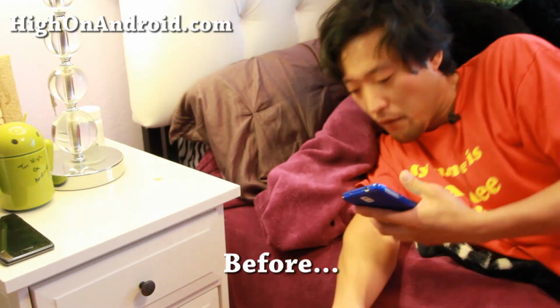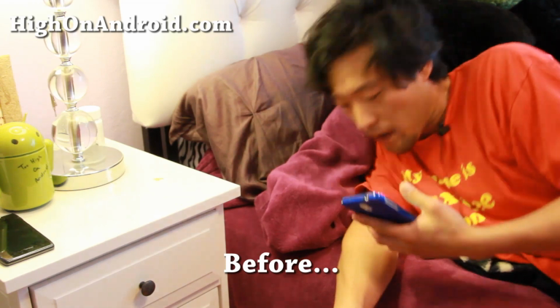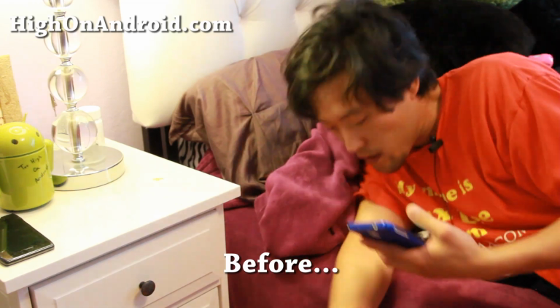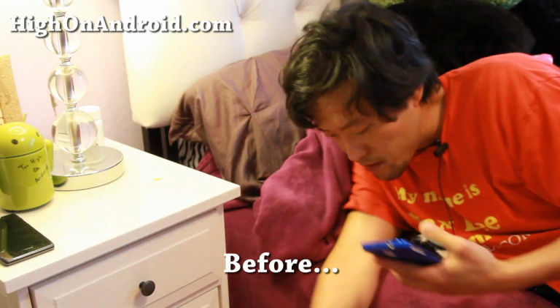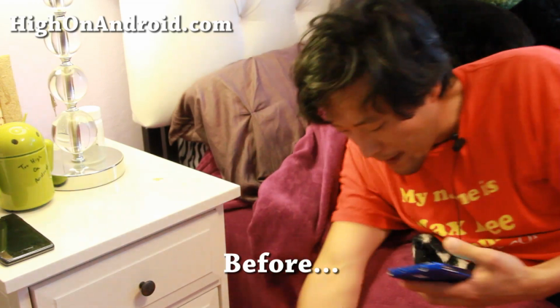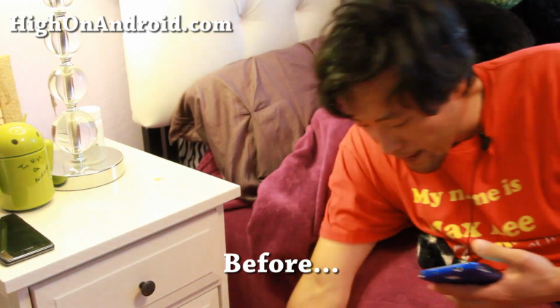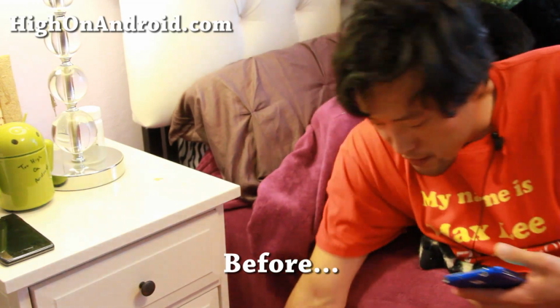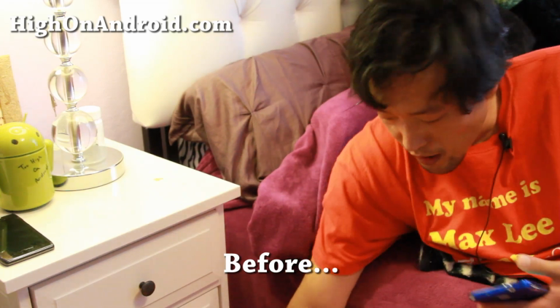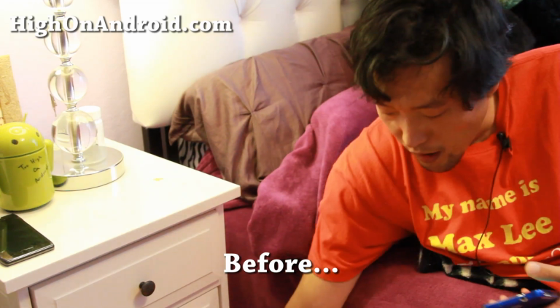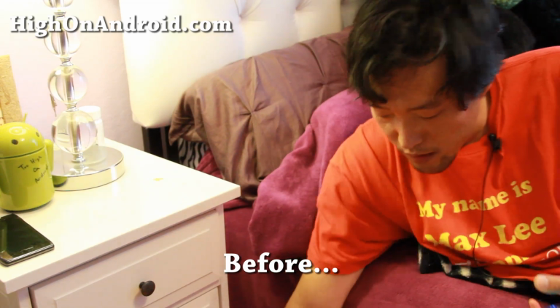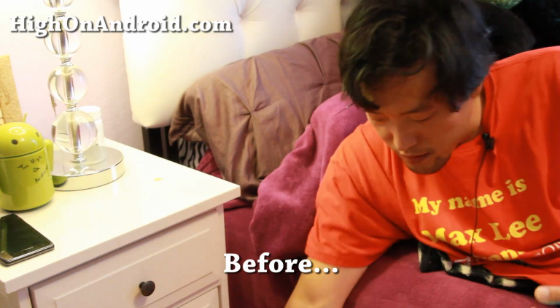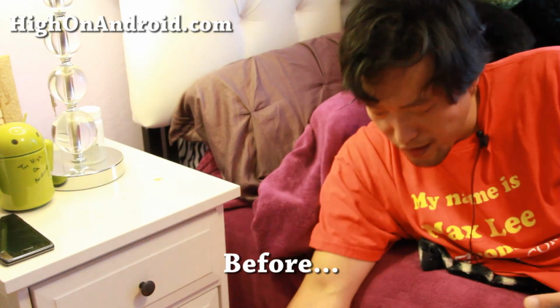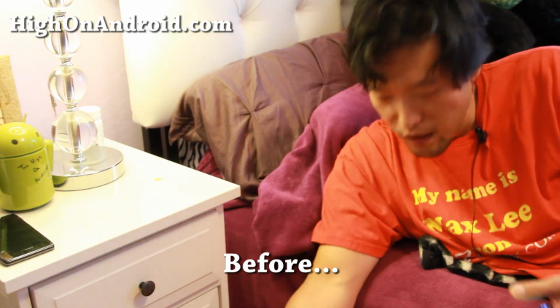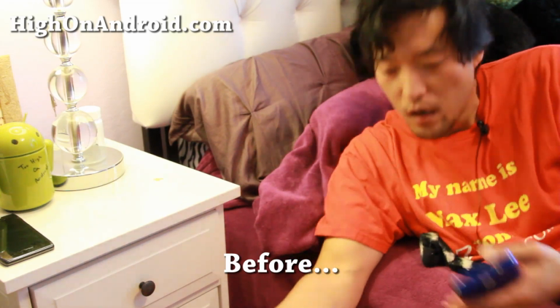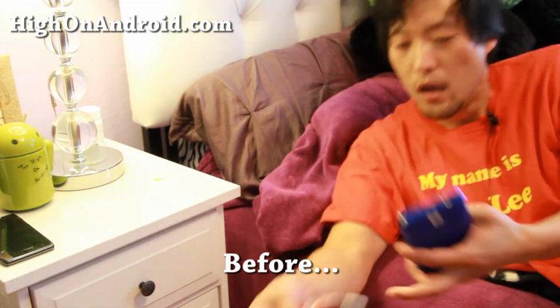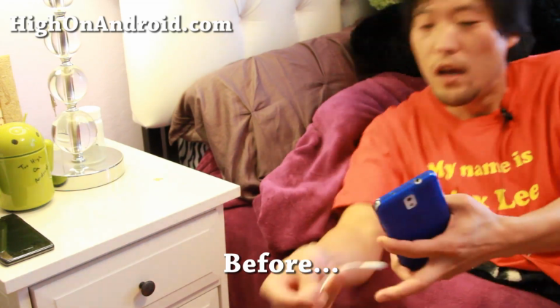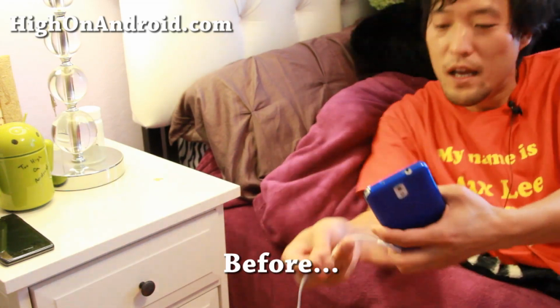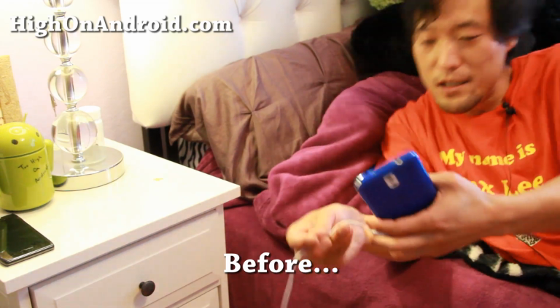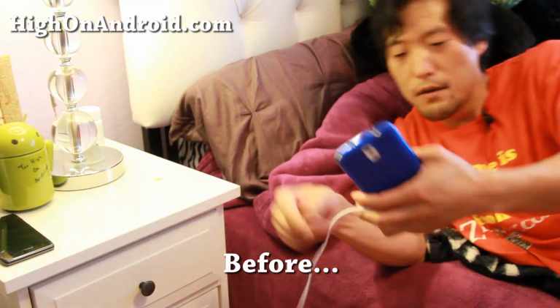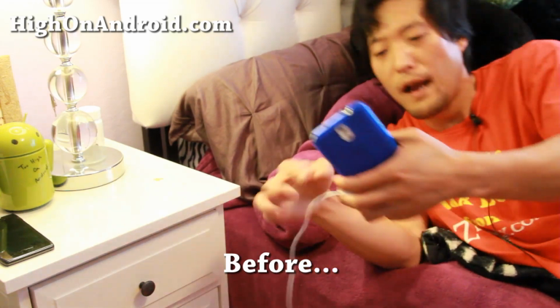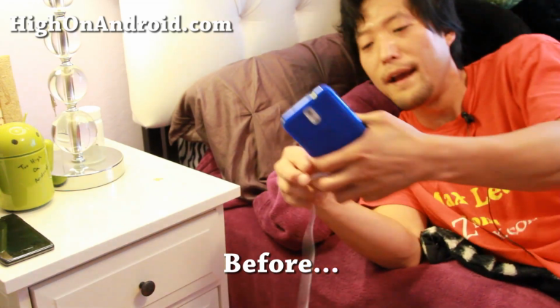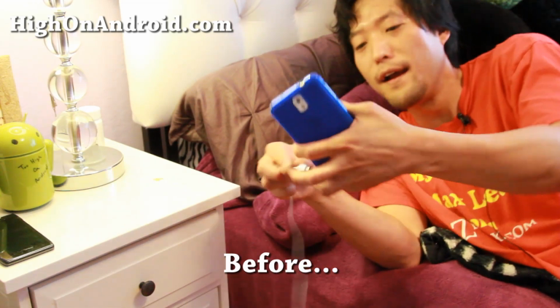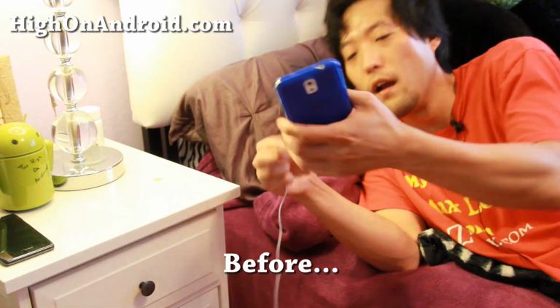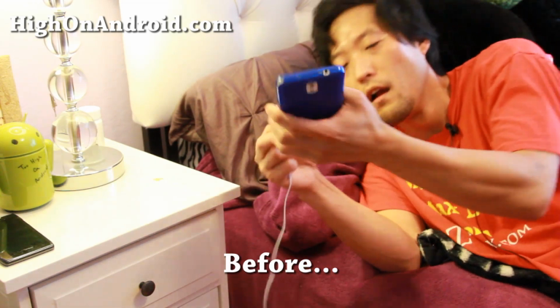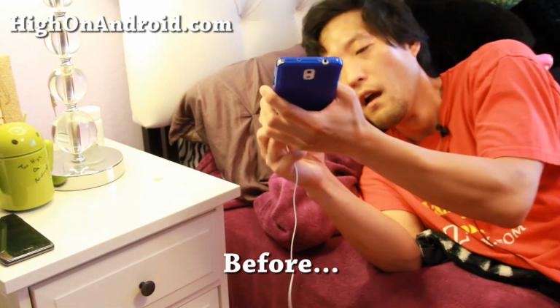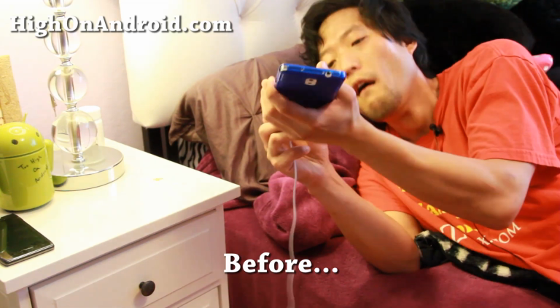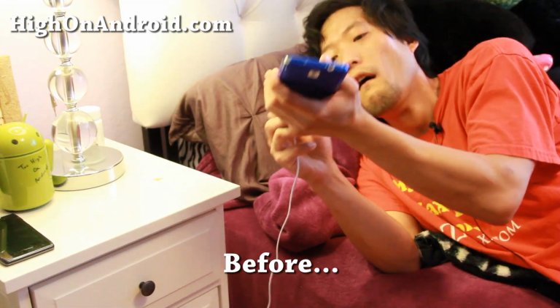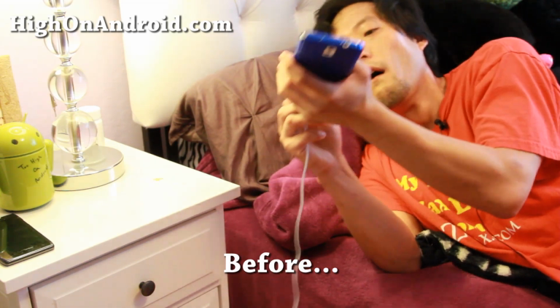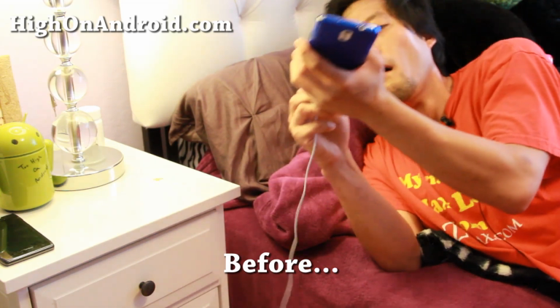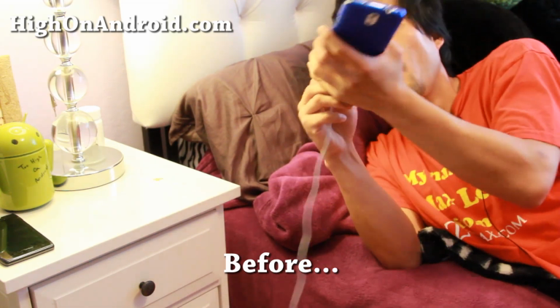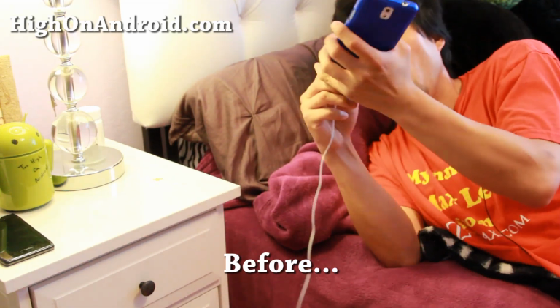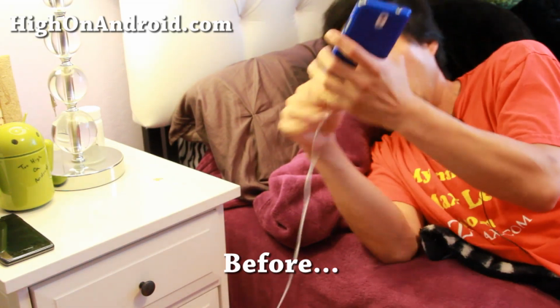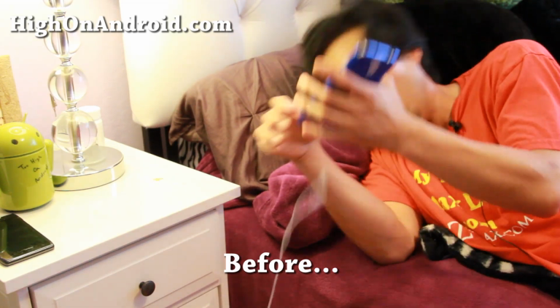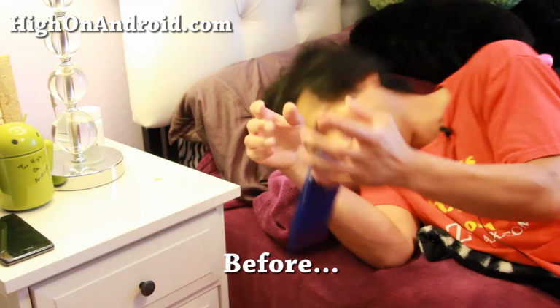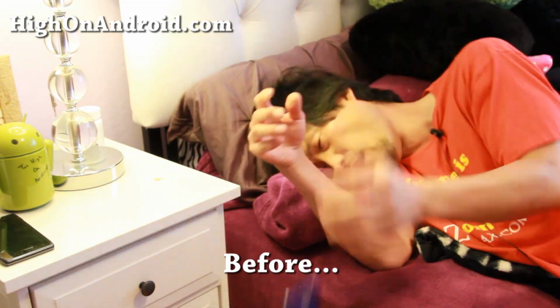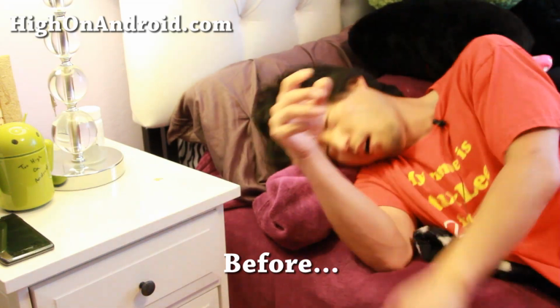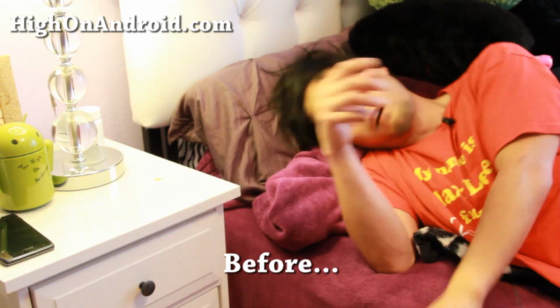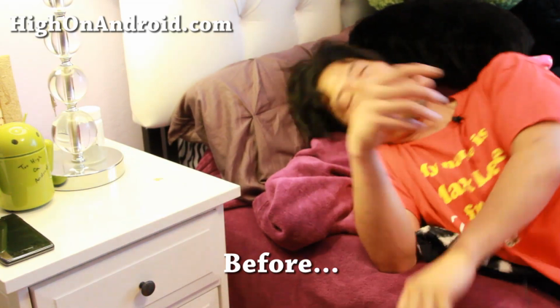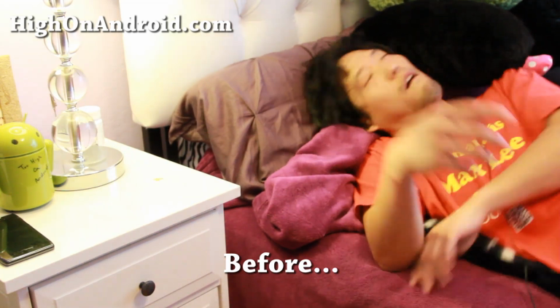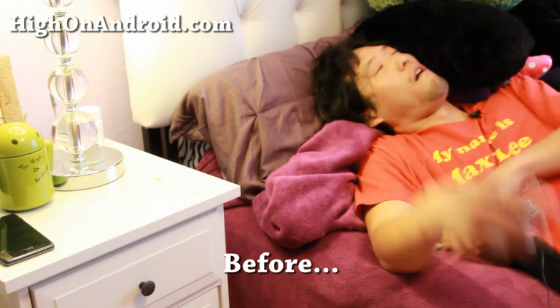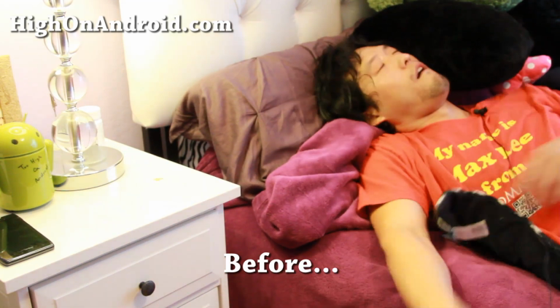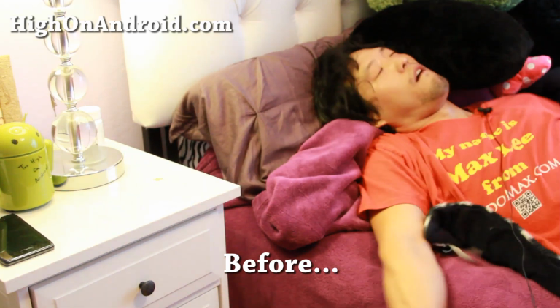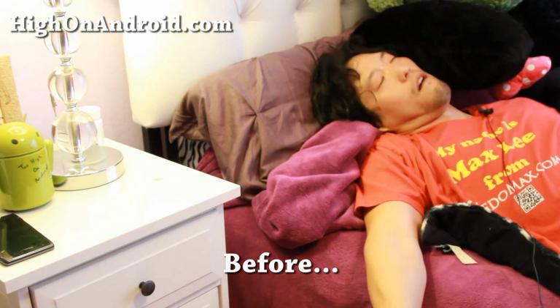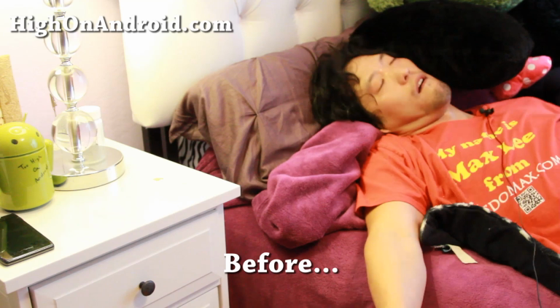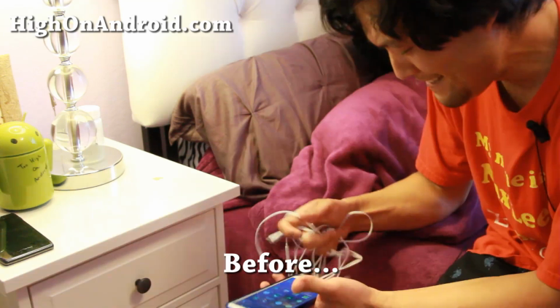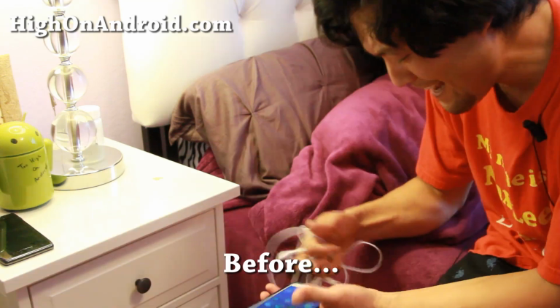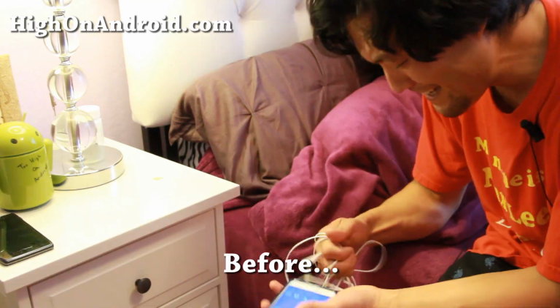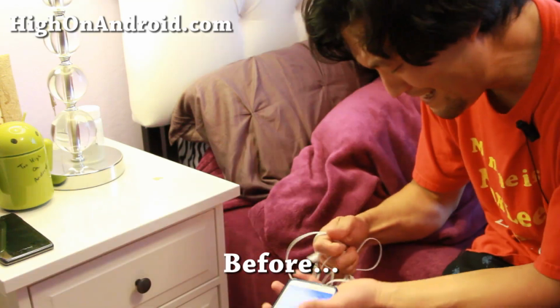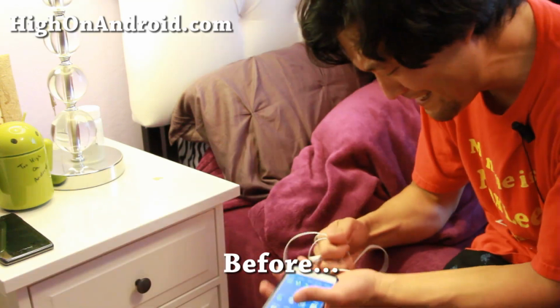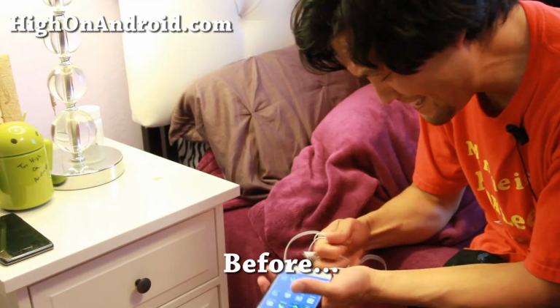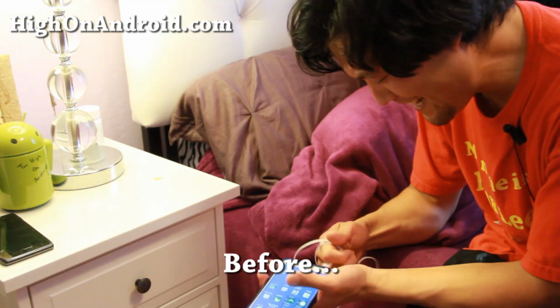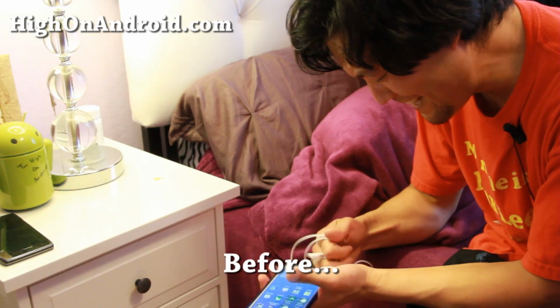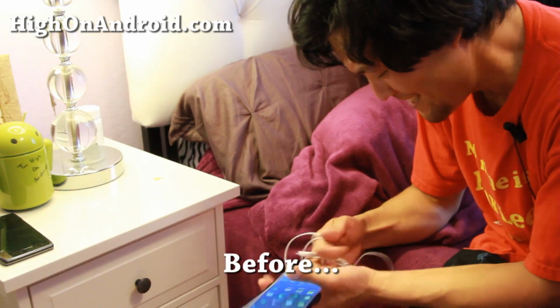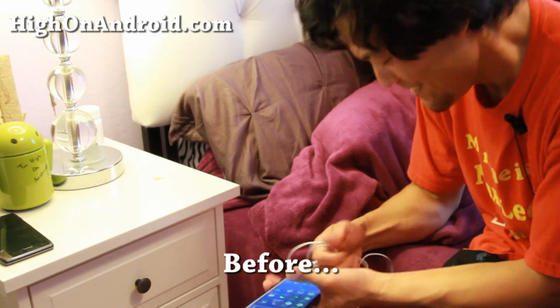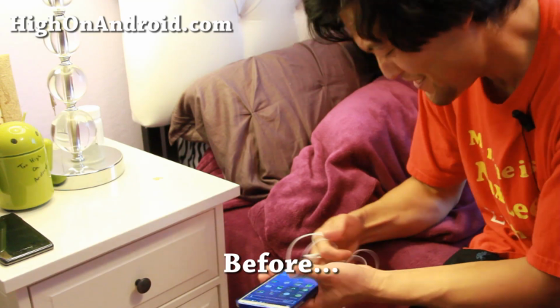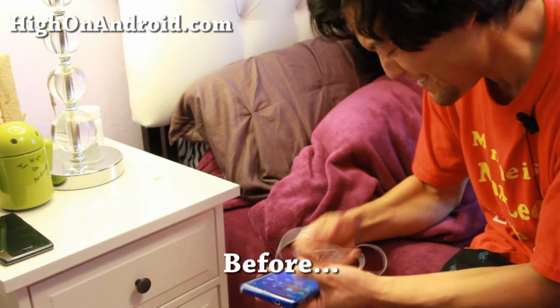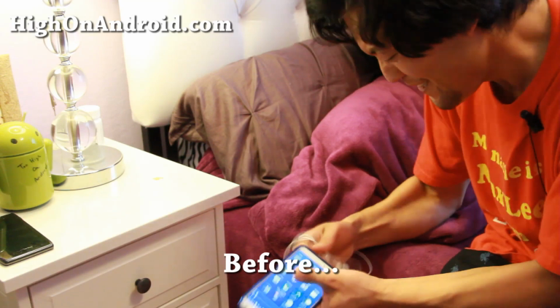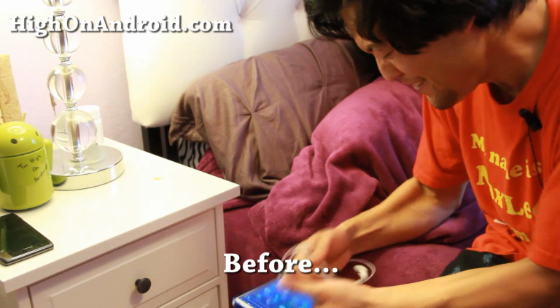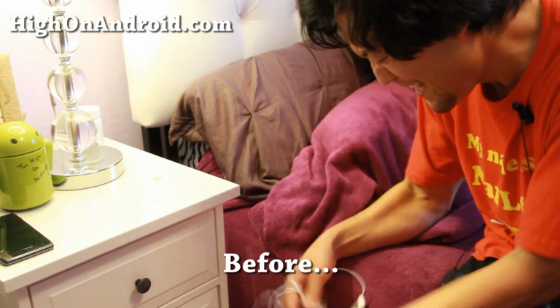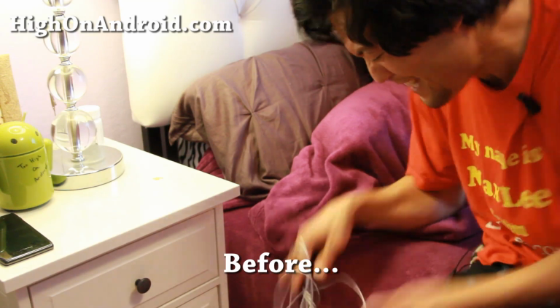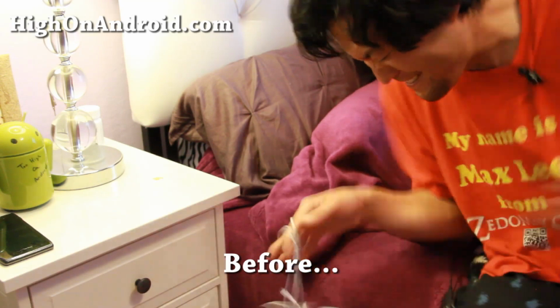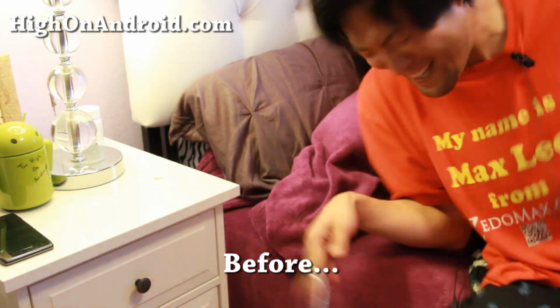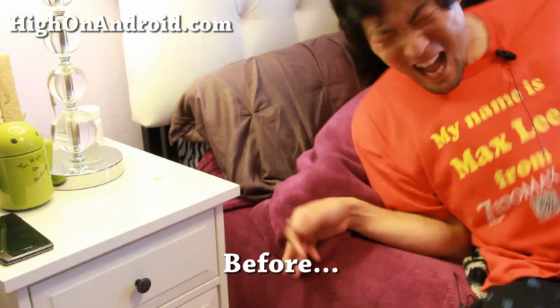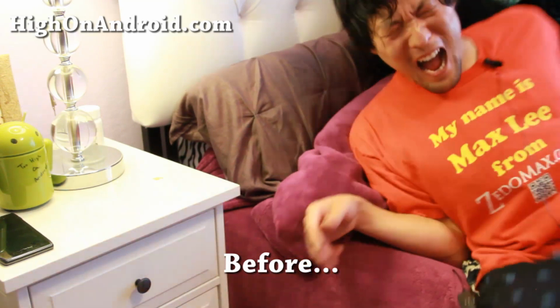"Where's my charger?" "It's right here." Tangled again! Screw this up!